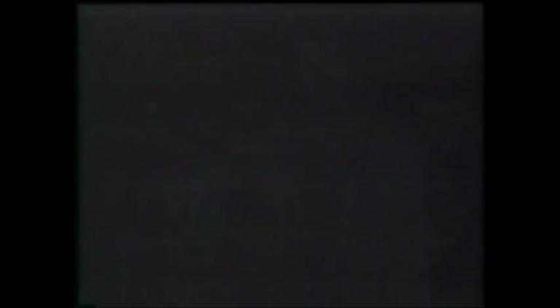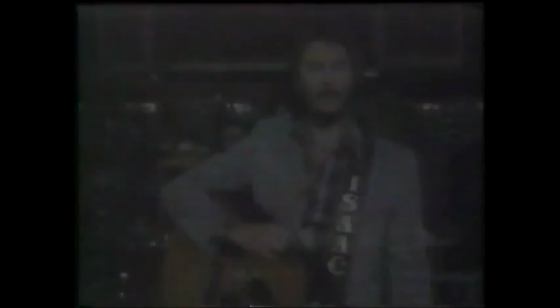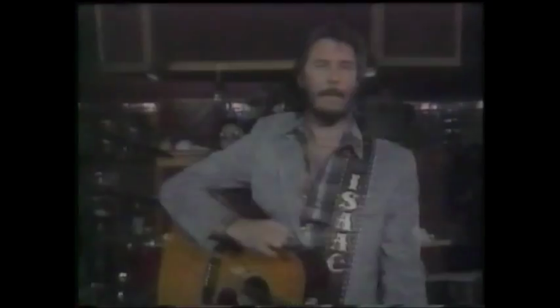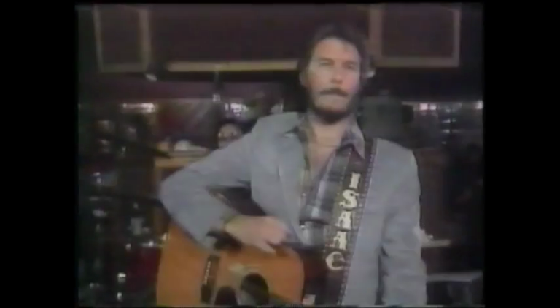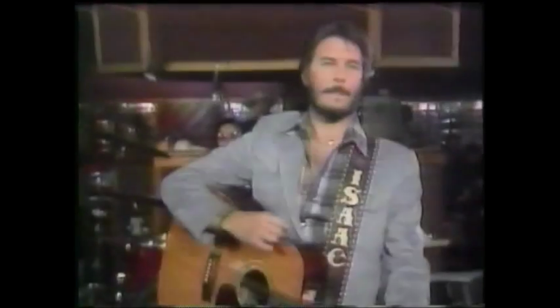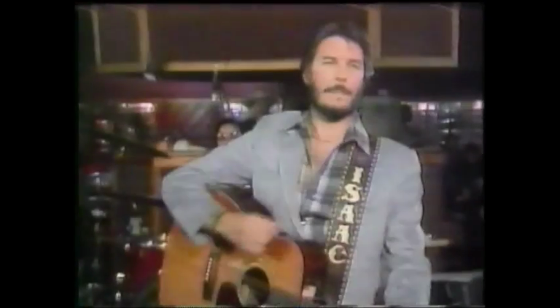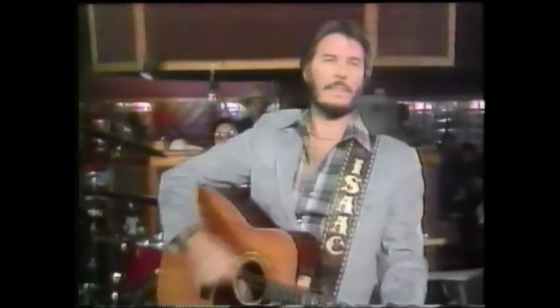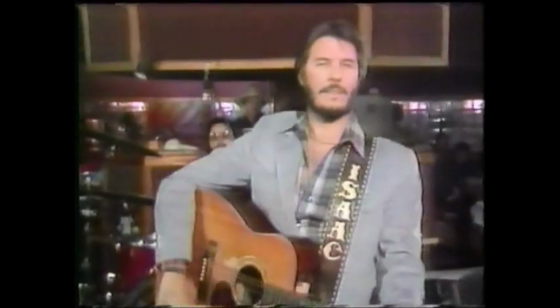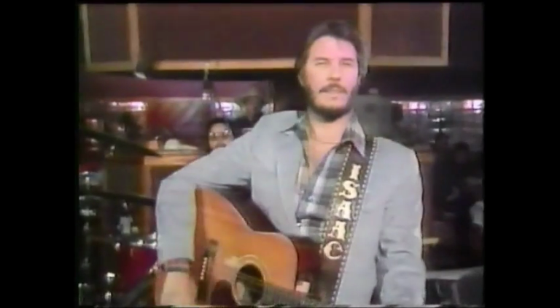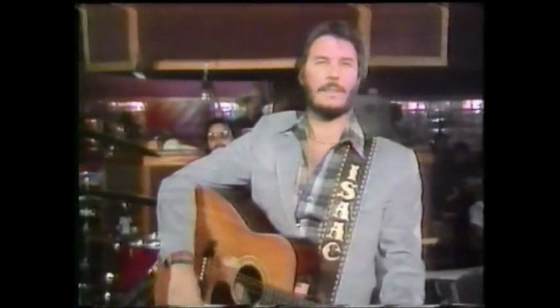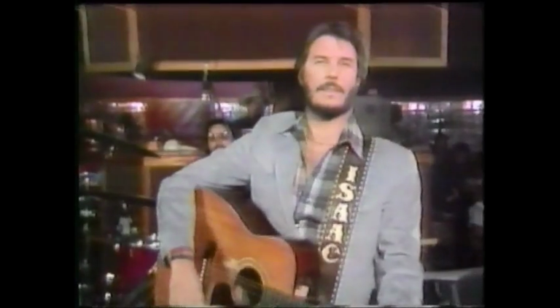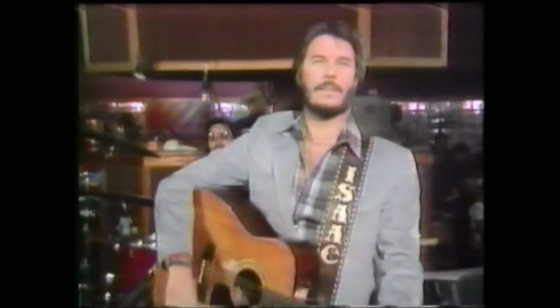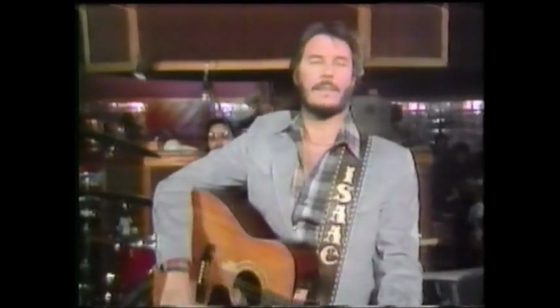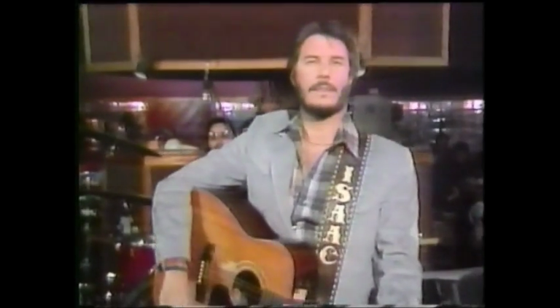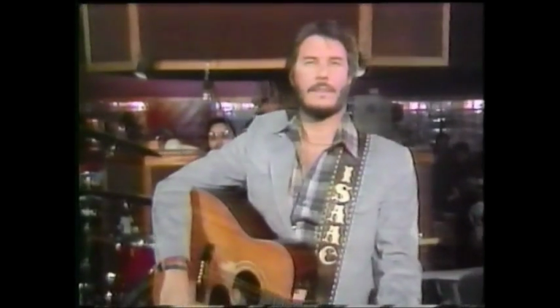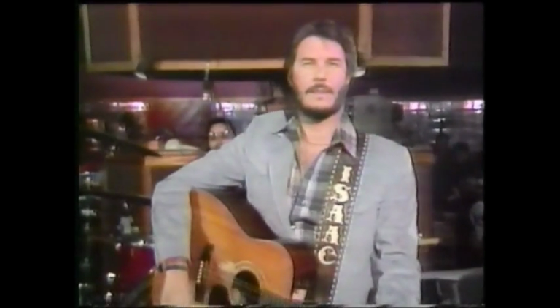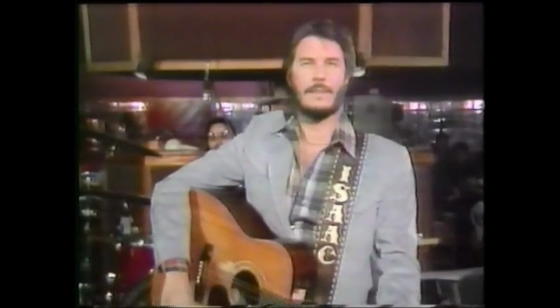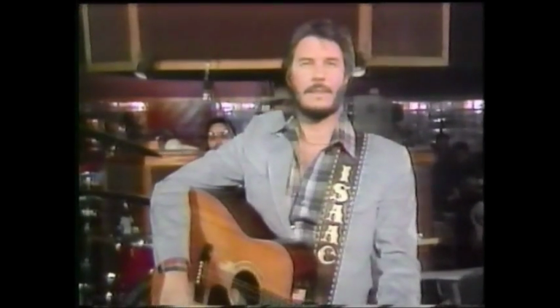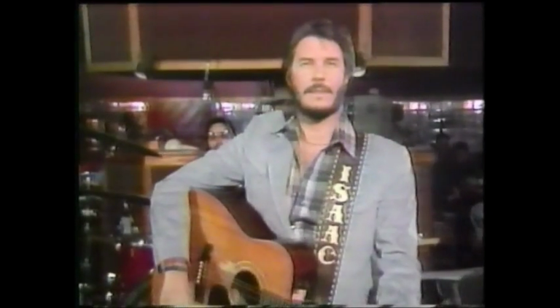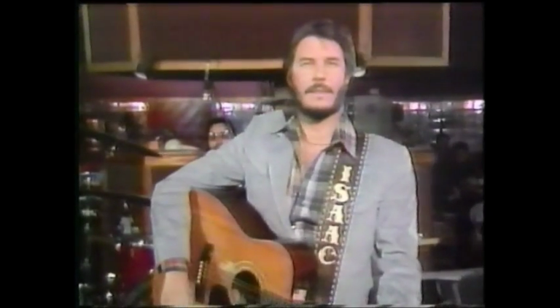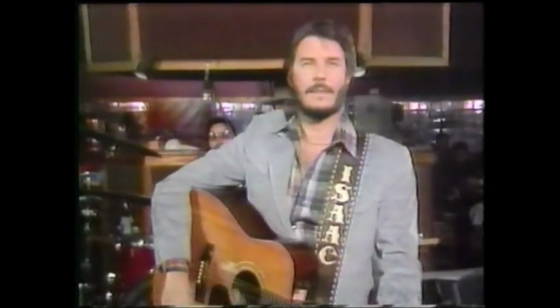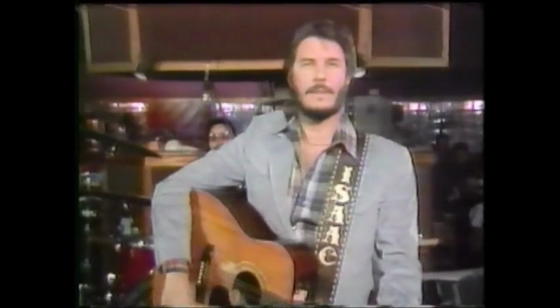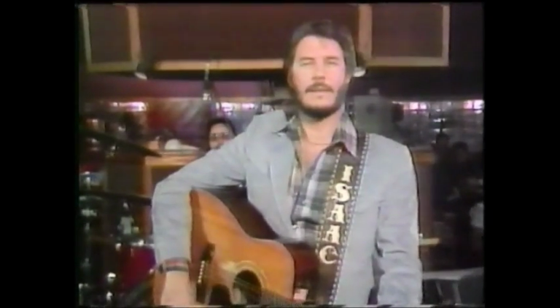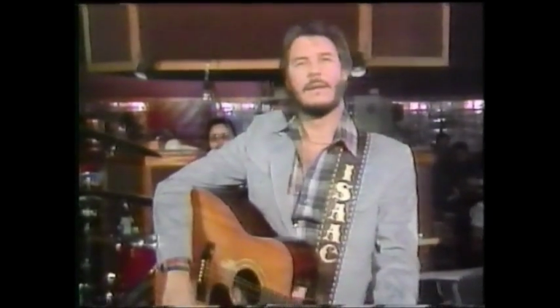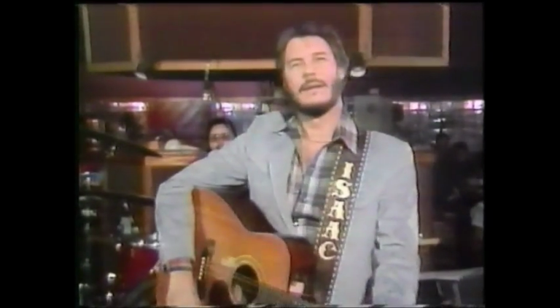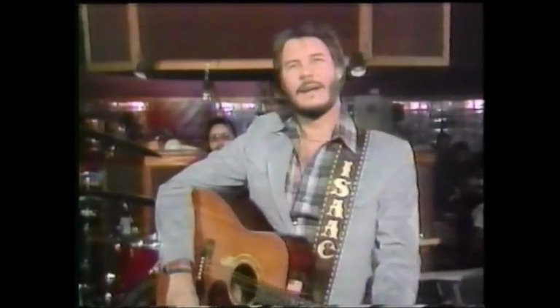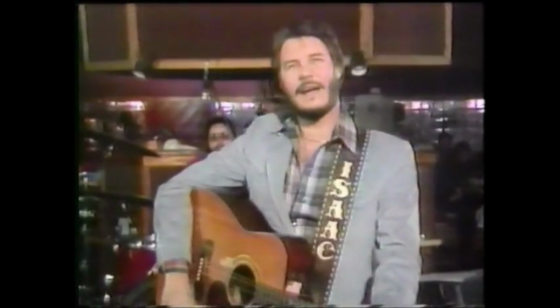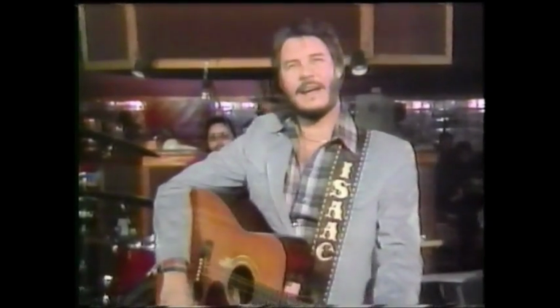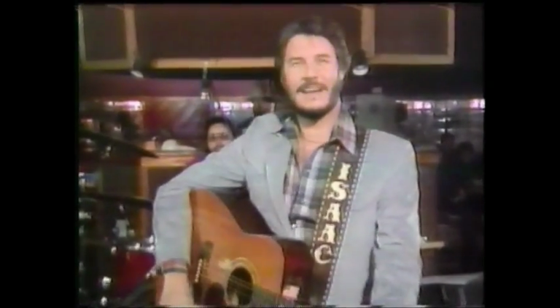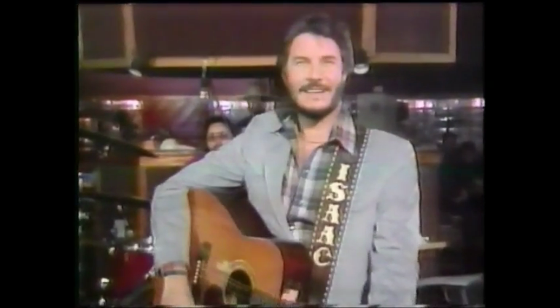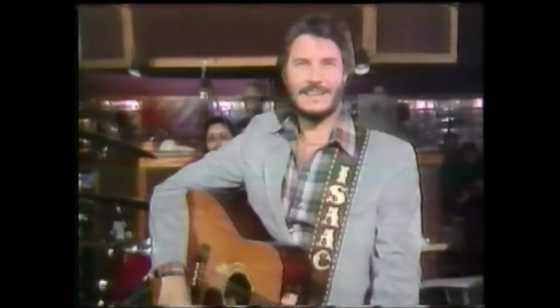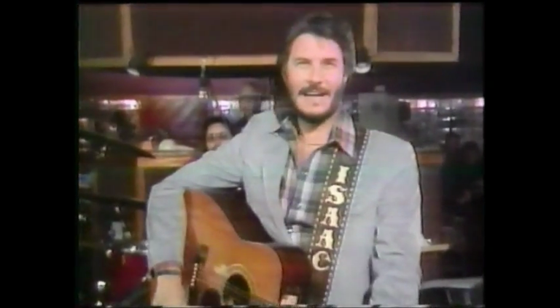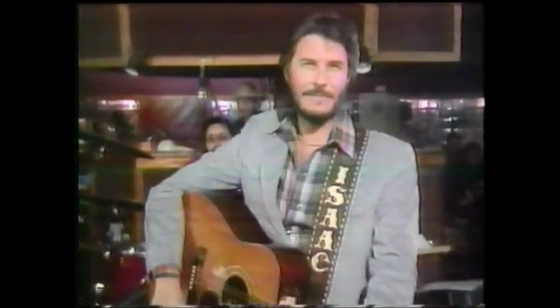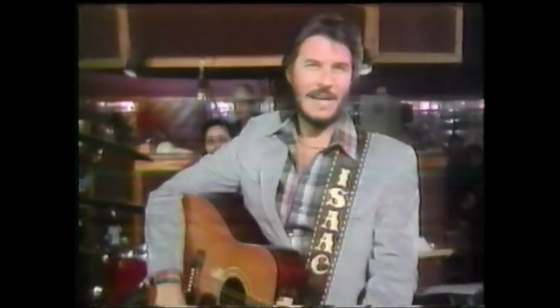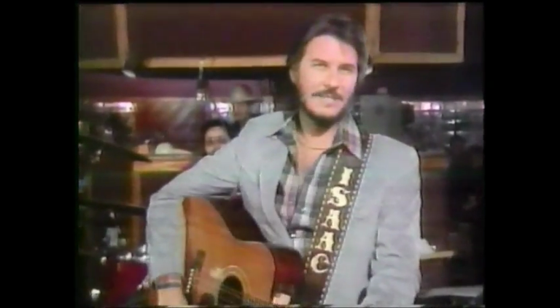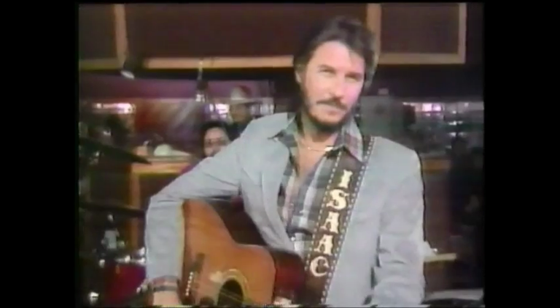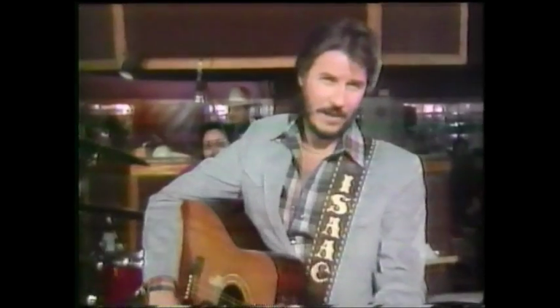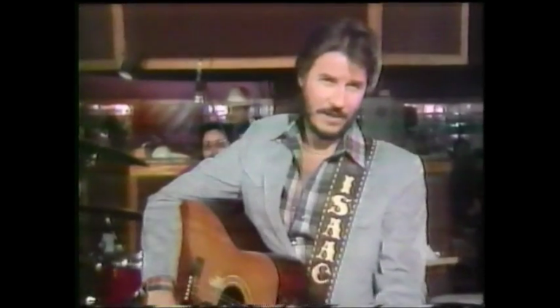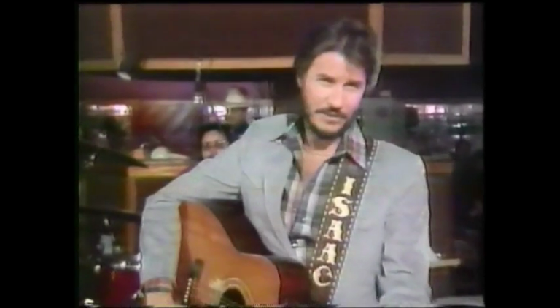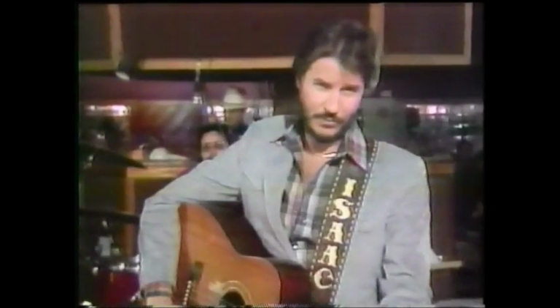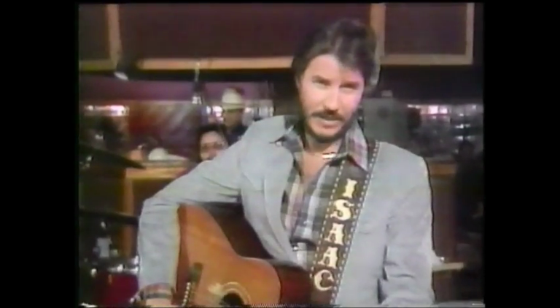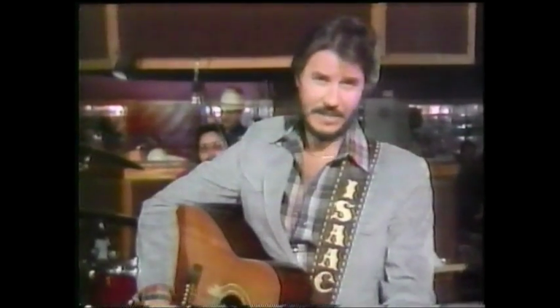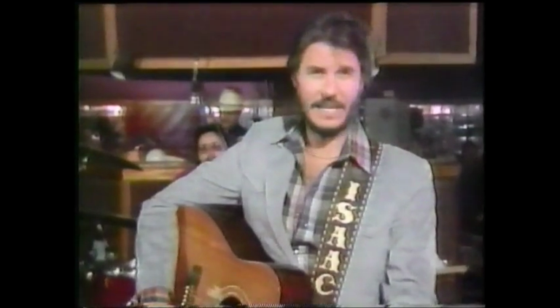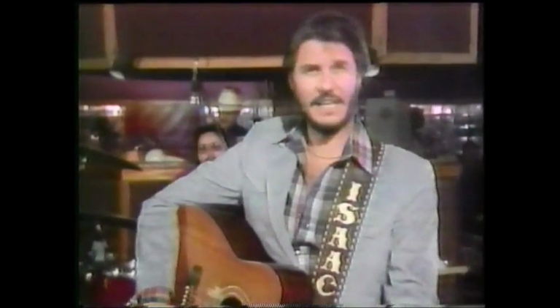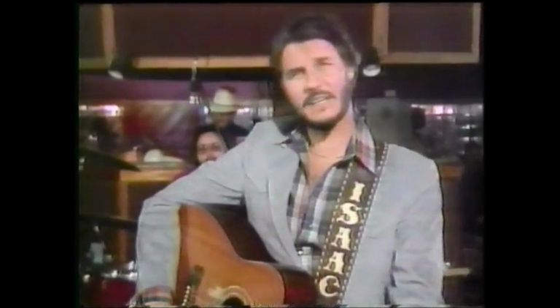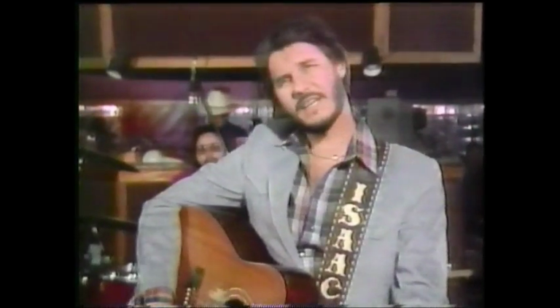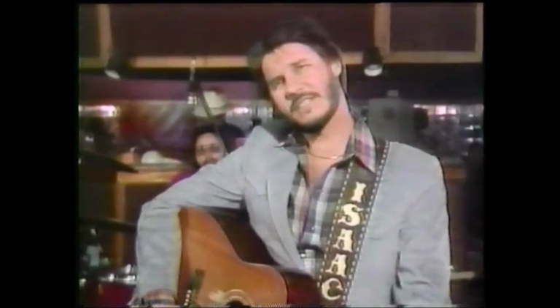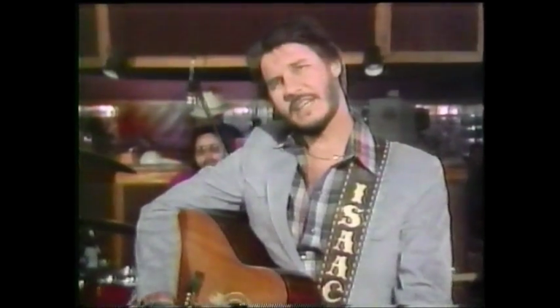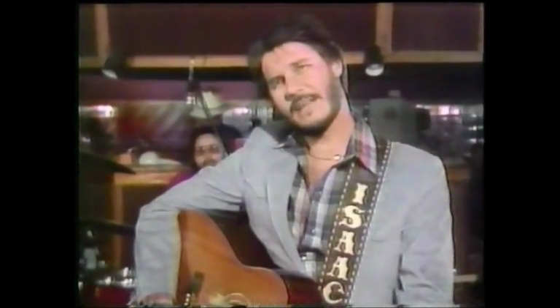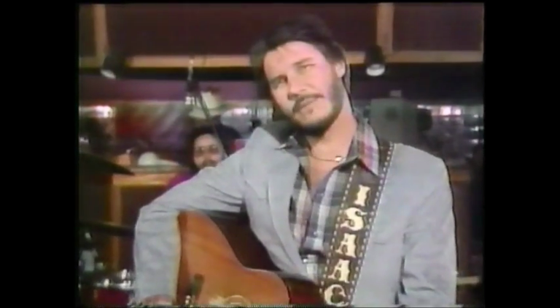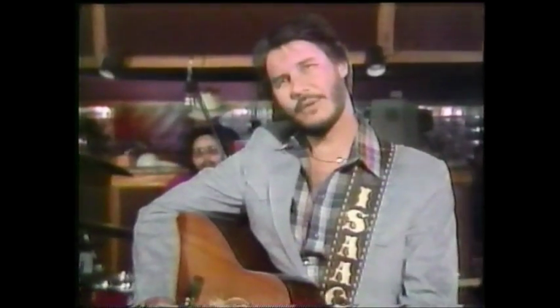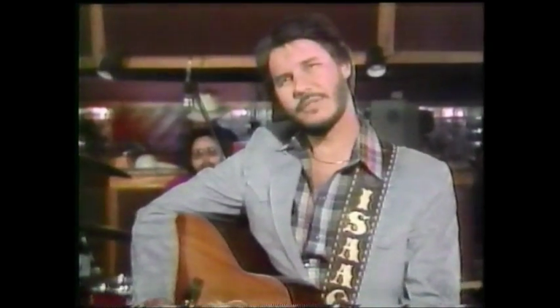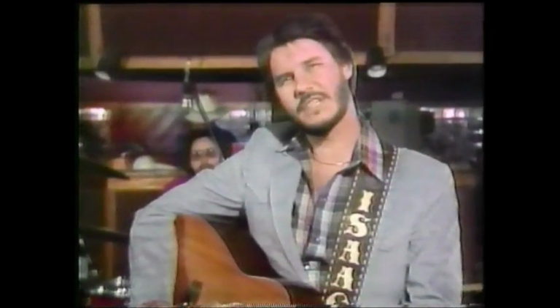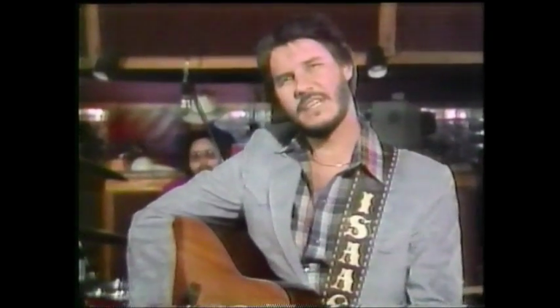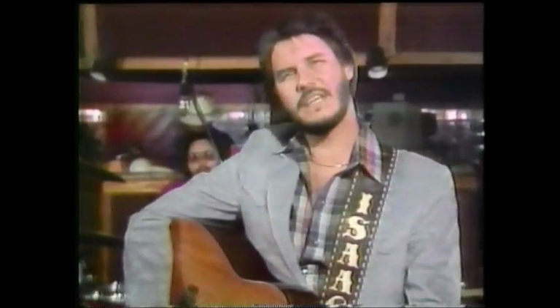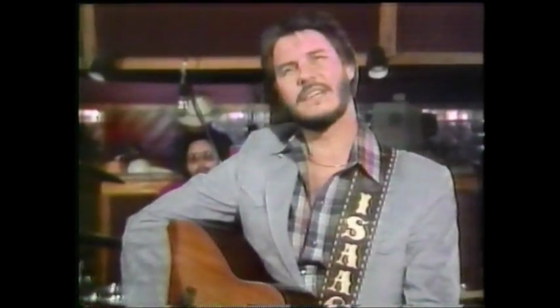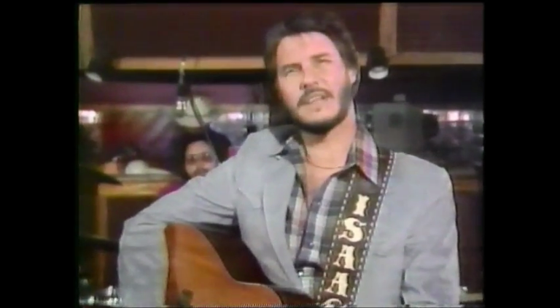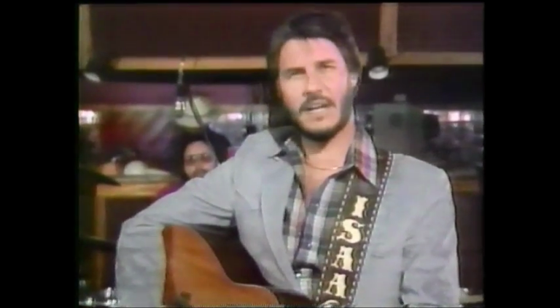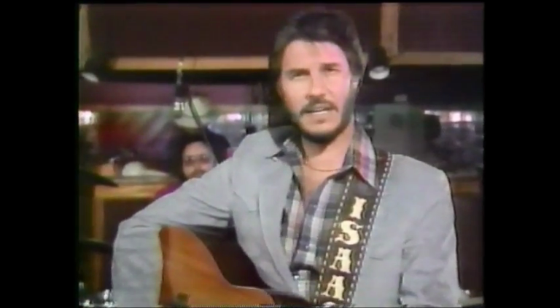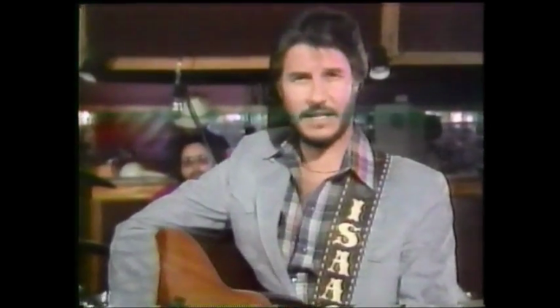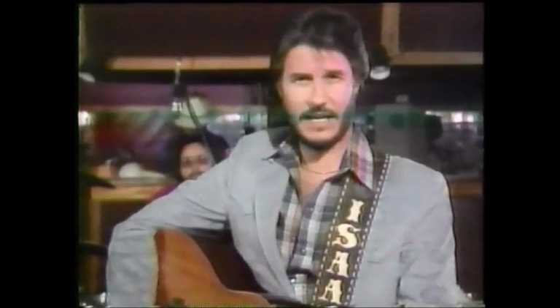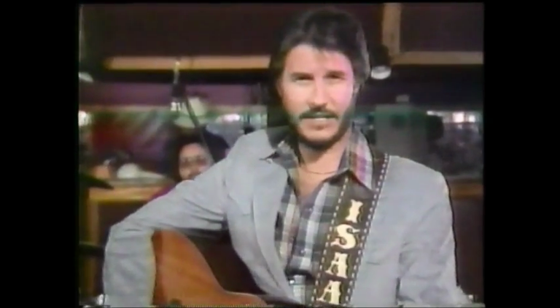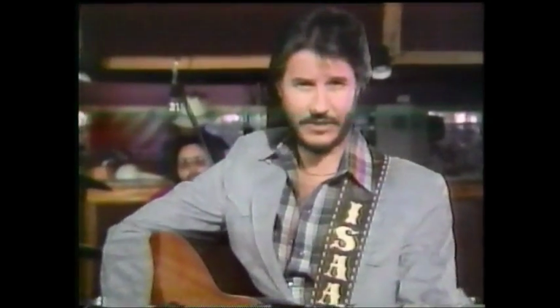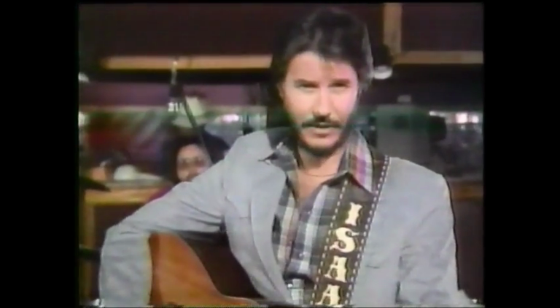Here we come with a Cotton Eye Joe! Hi, I'm Isaac Payton Sweat. Down in Texas, I'm known as the king of the Cotton Eye Joe.